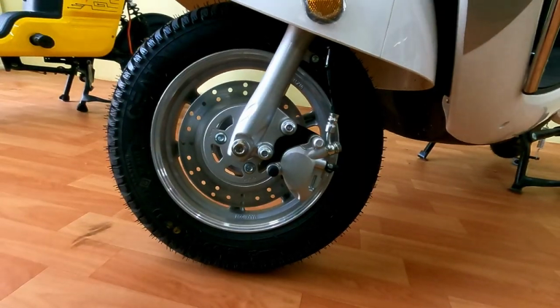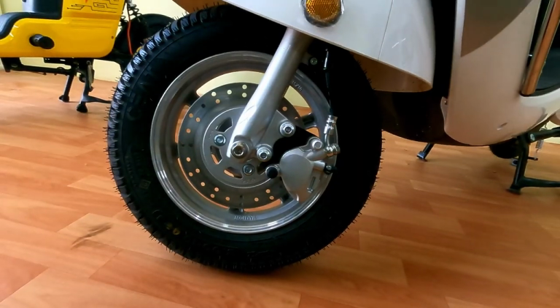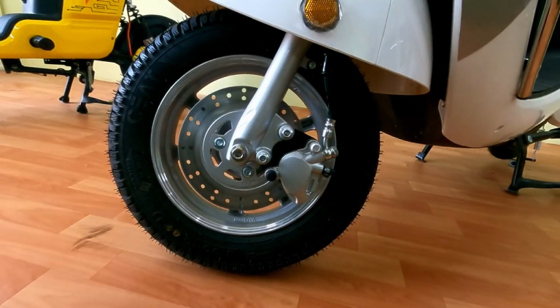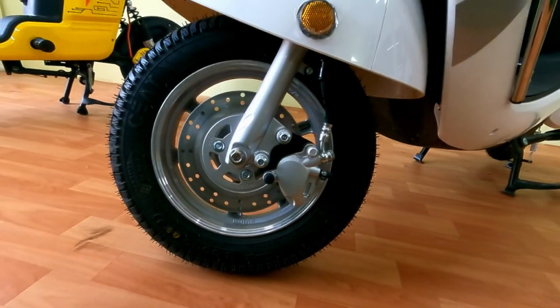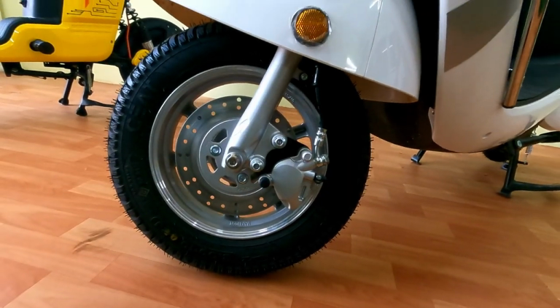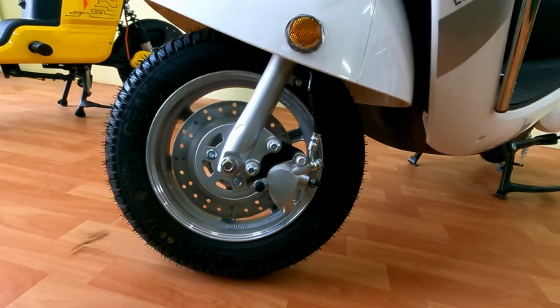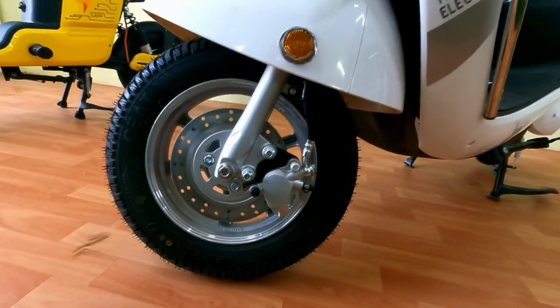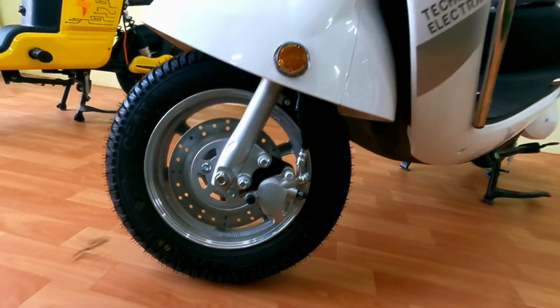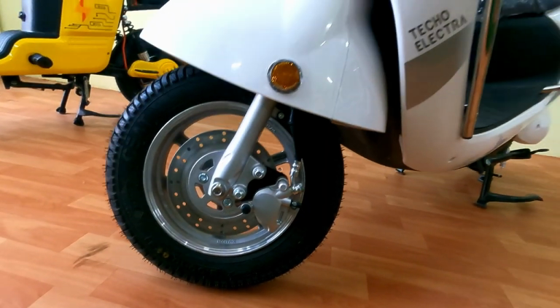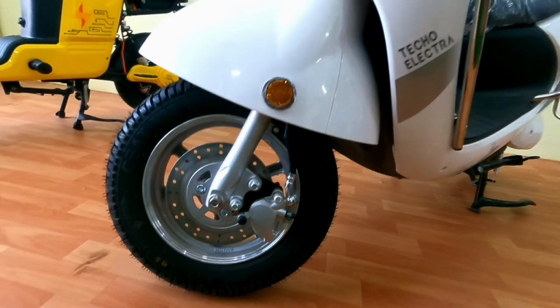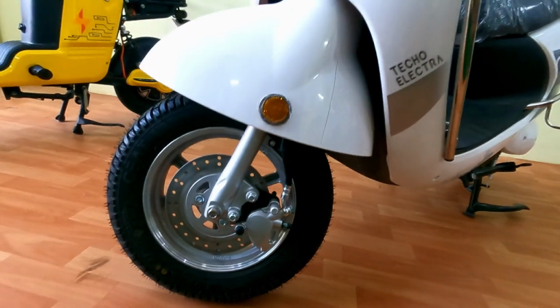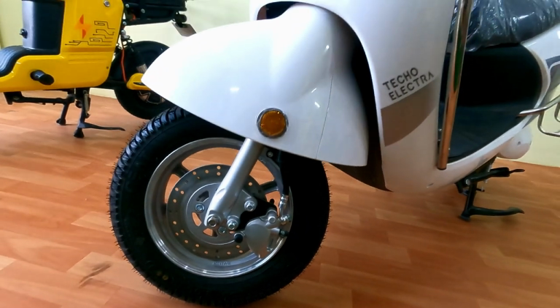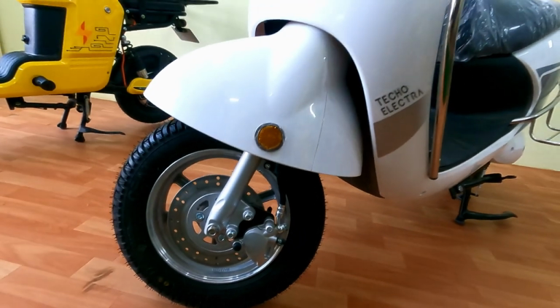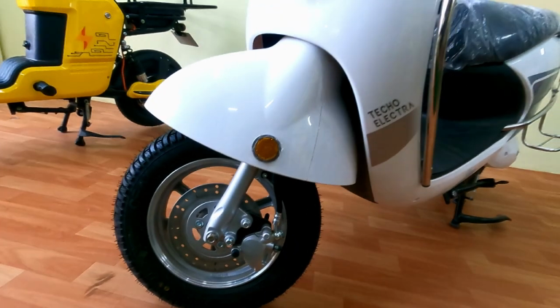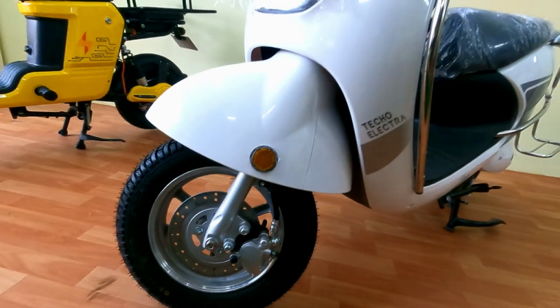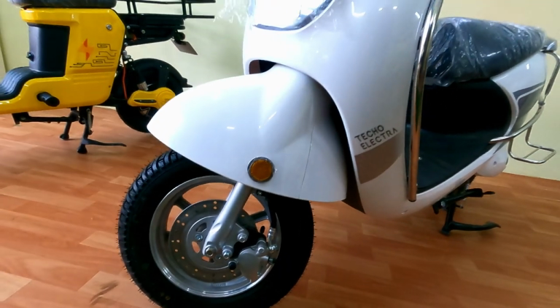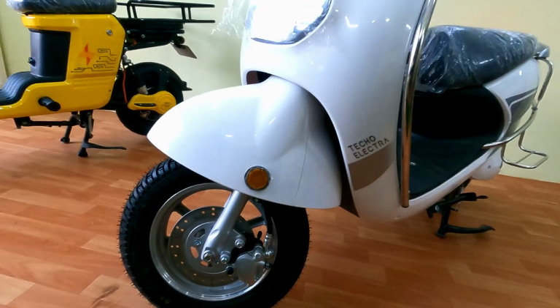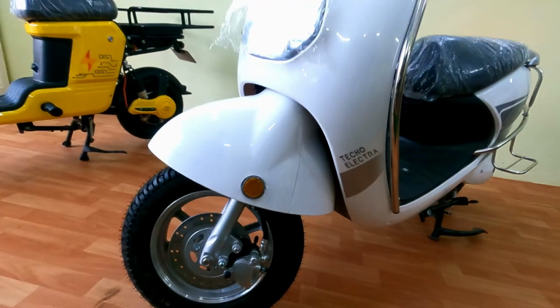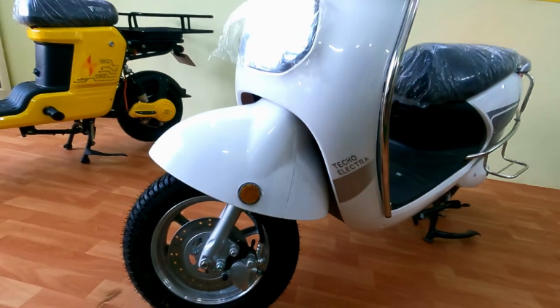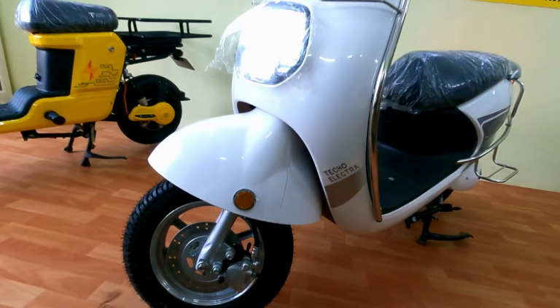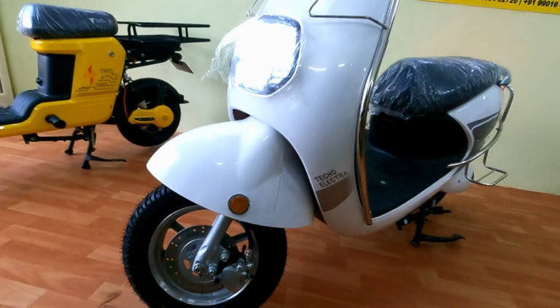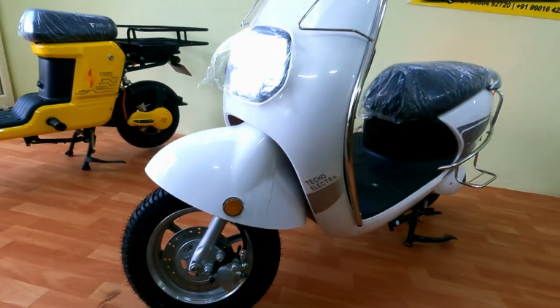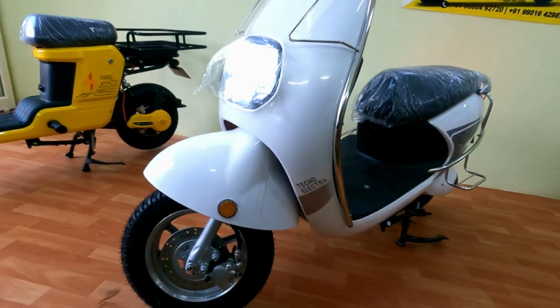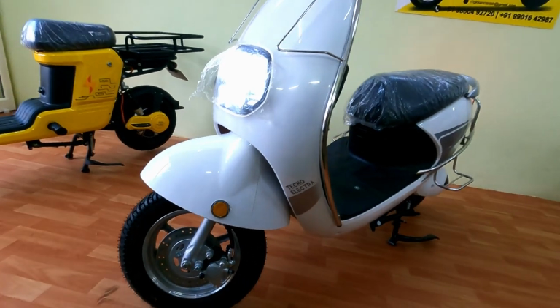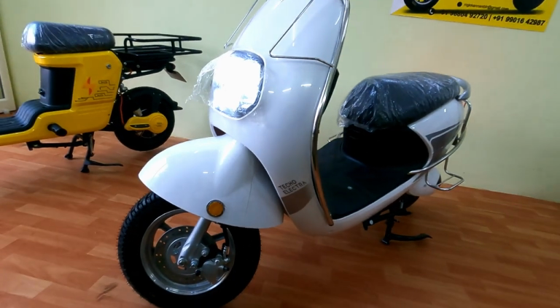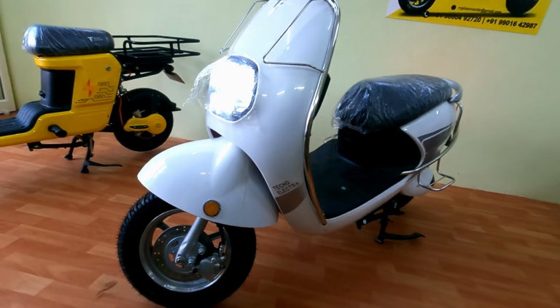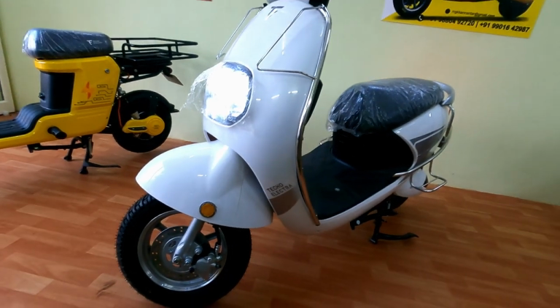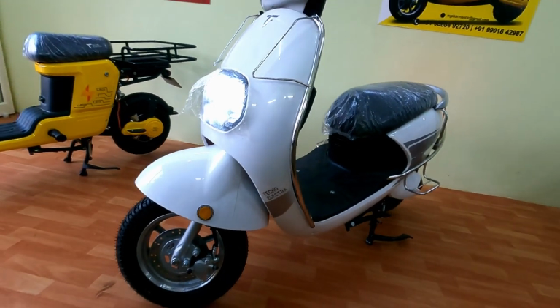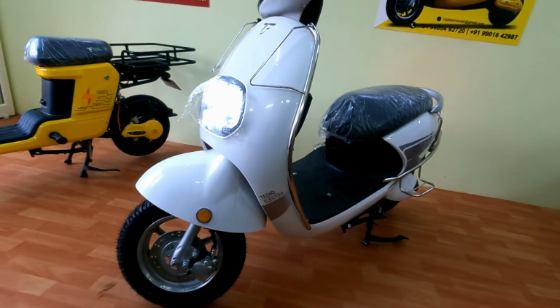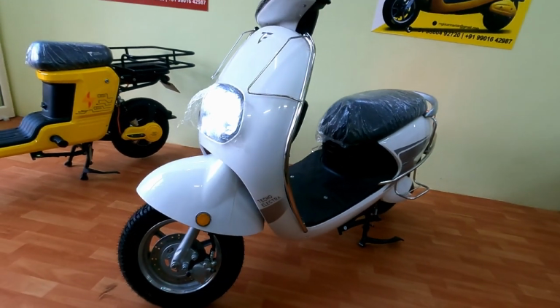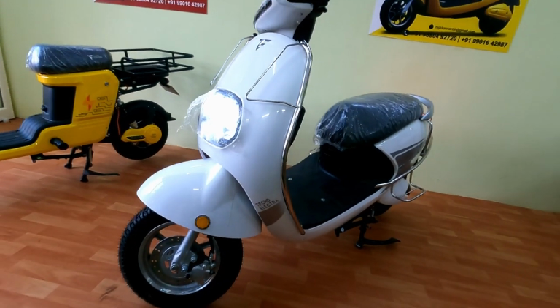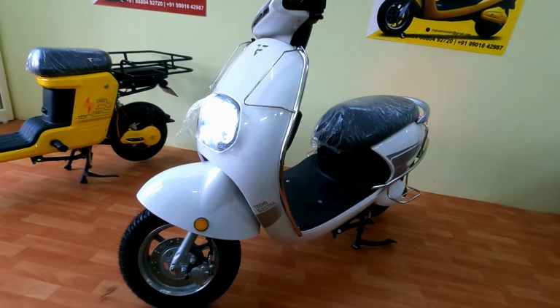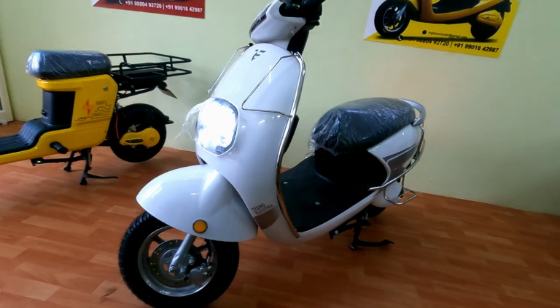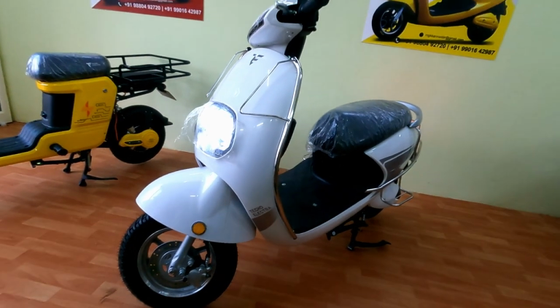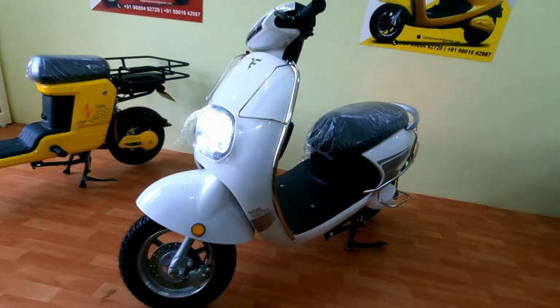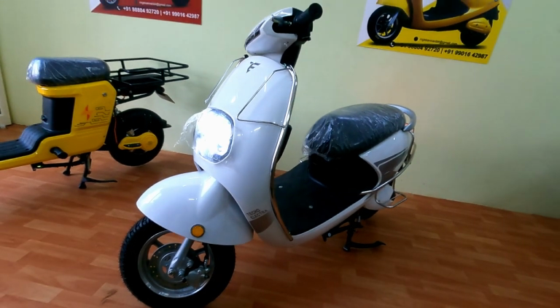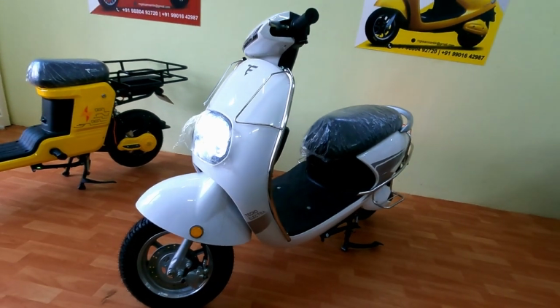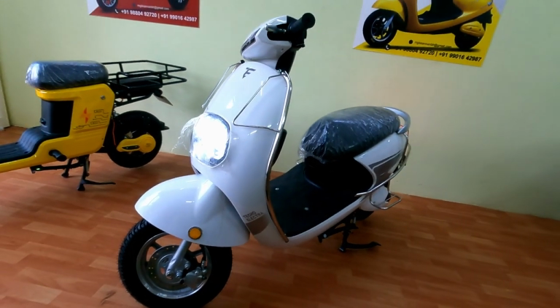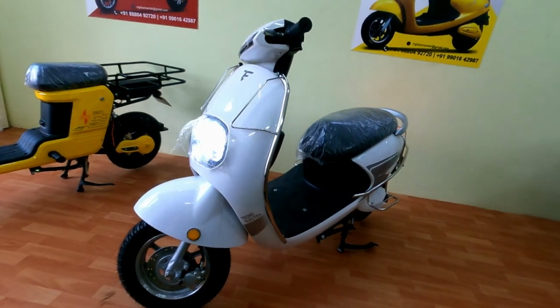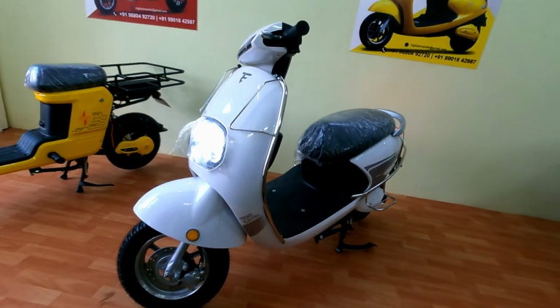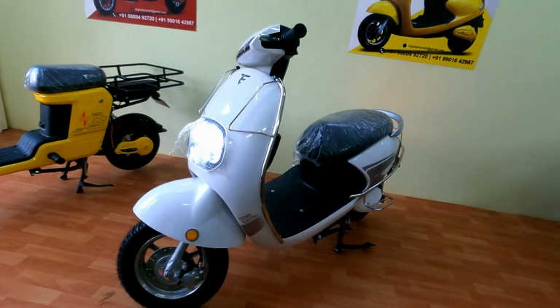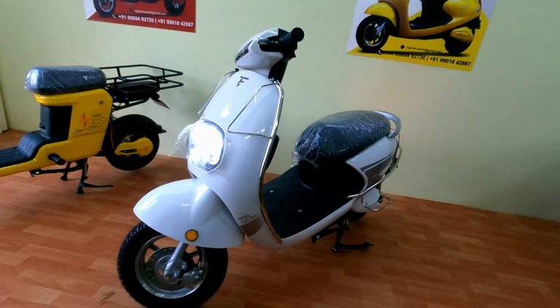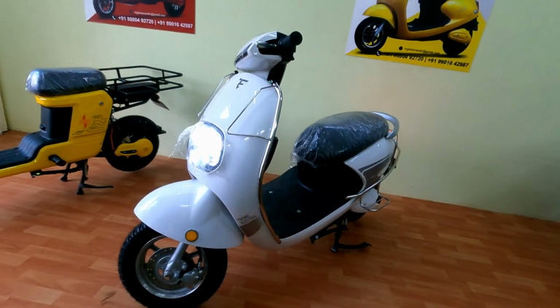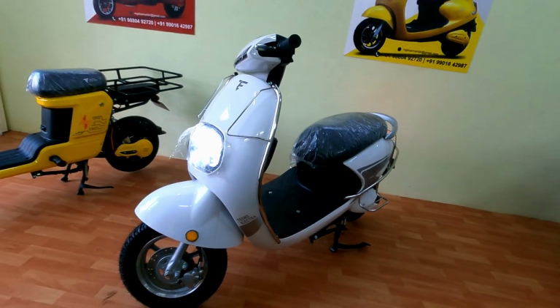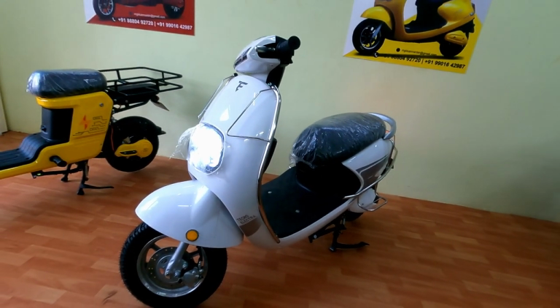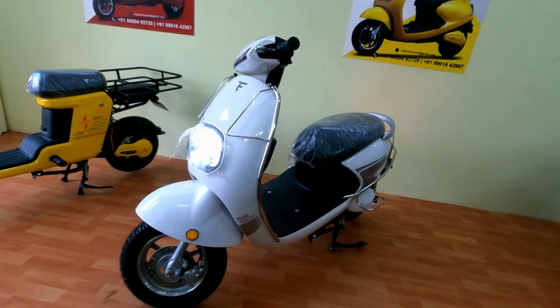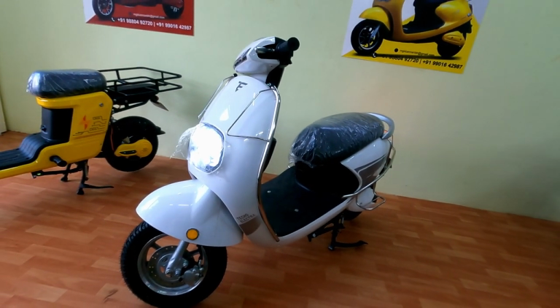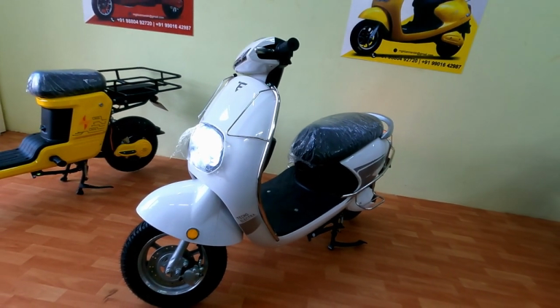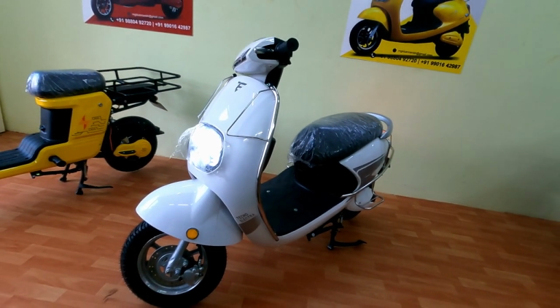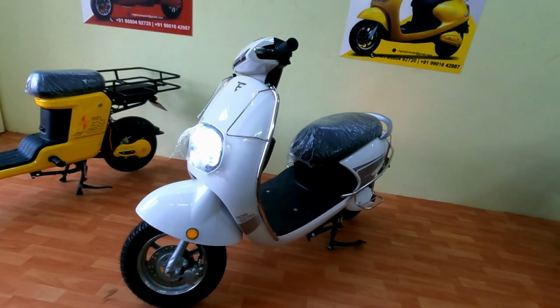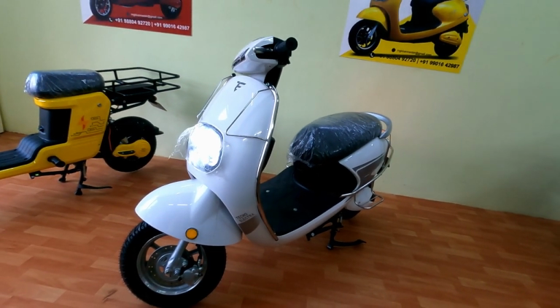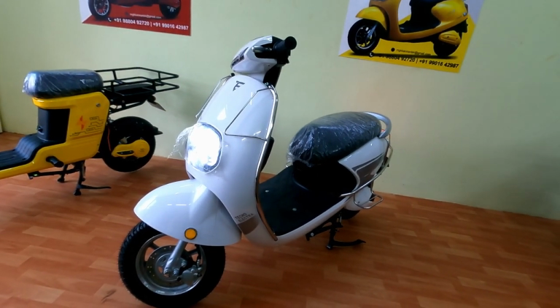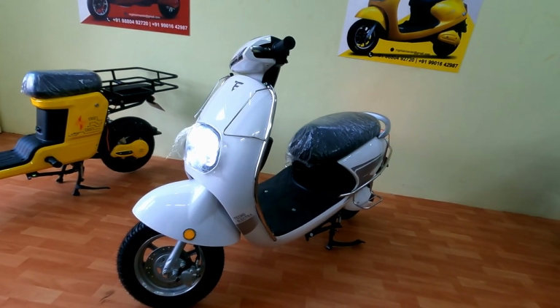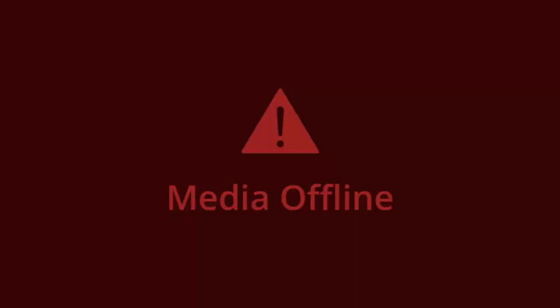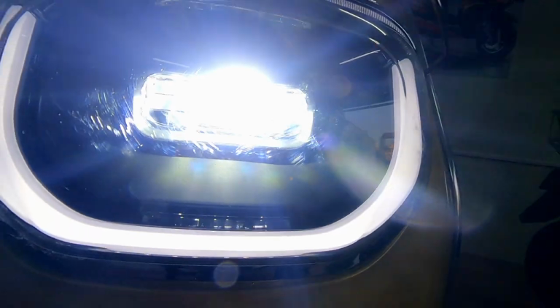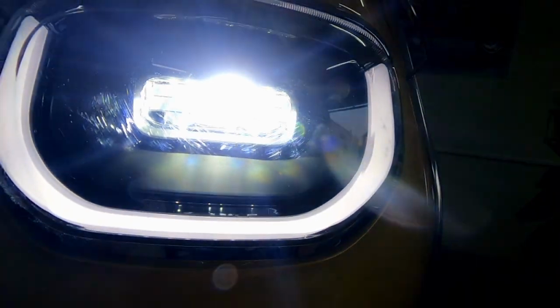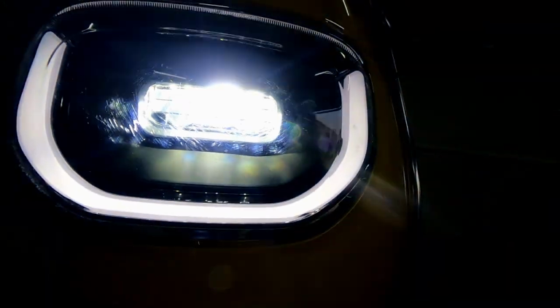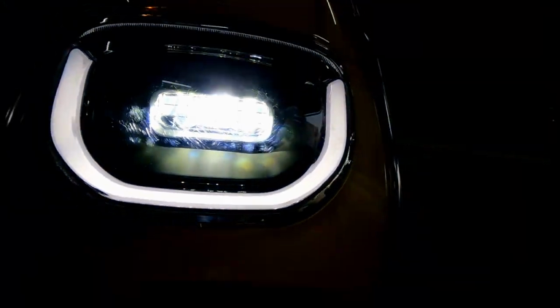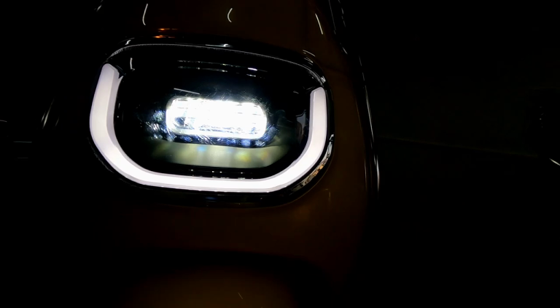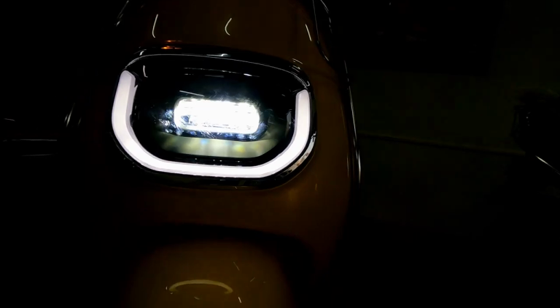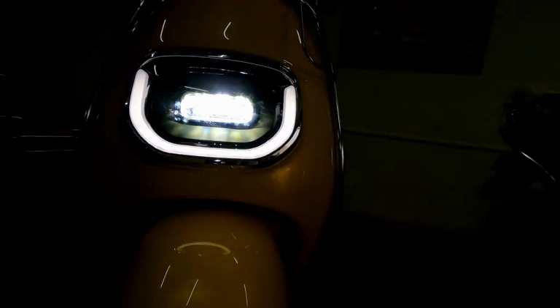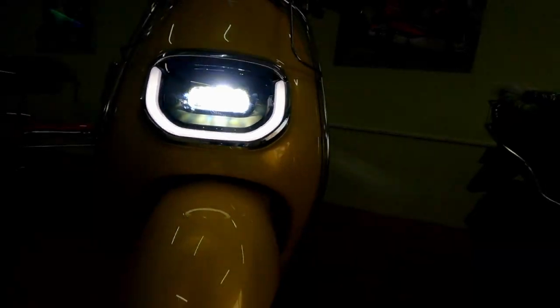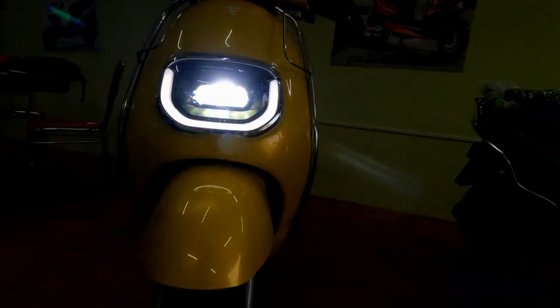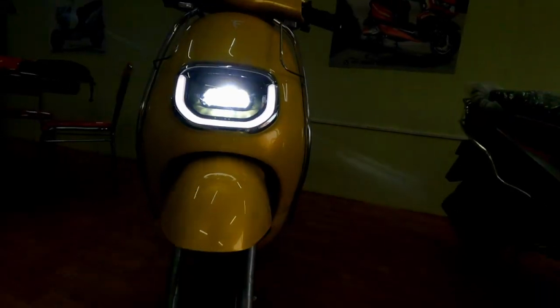The front wheel comes with an alloy wheel, tubeless tire, and disc brake. The rear comes with a drum brake.